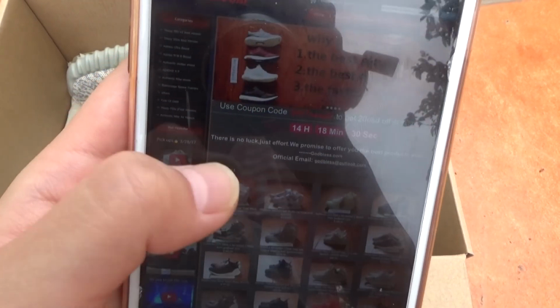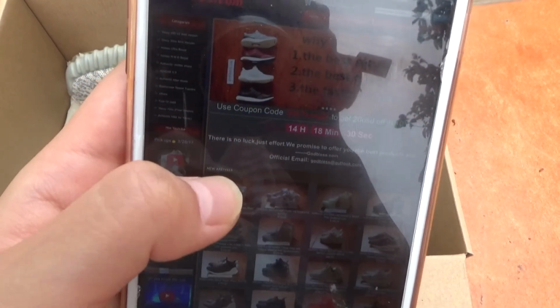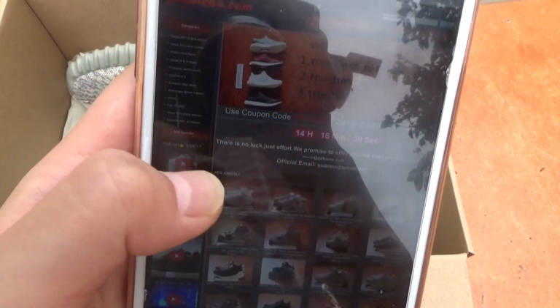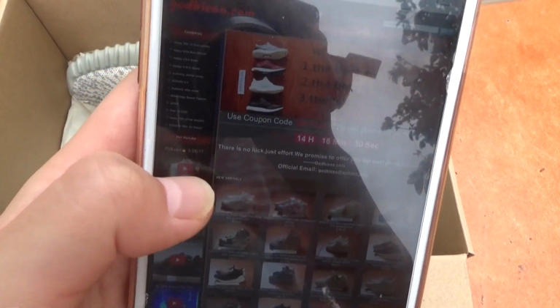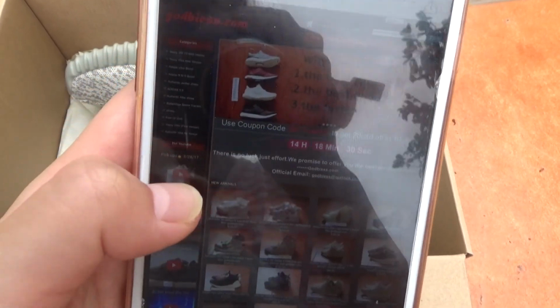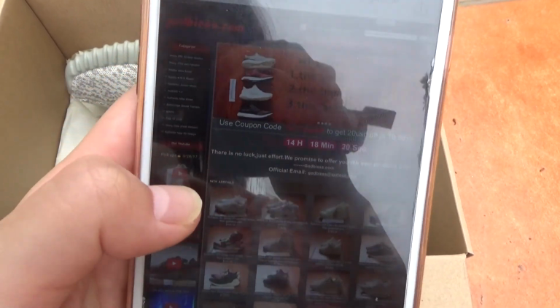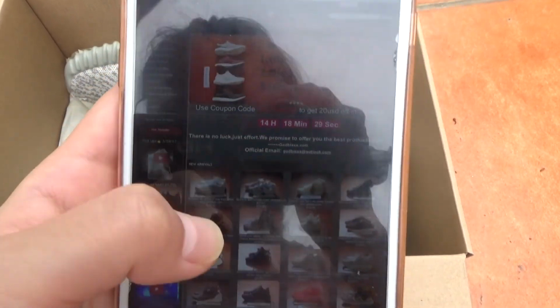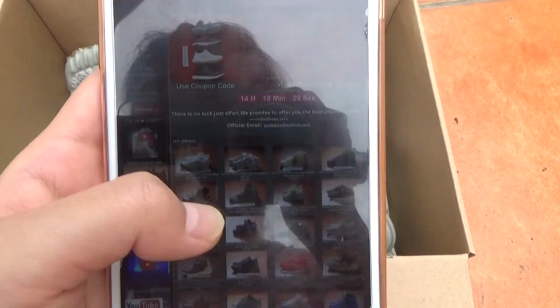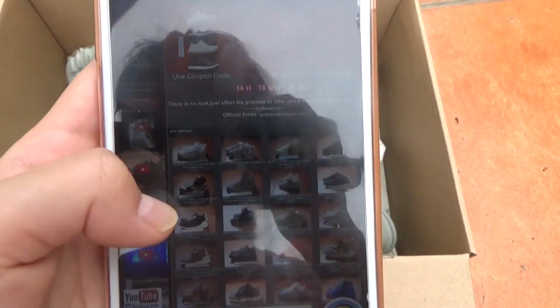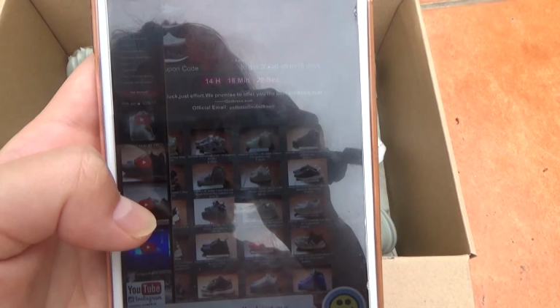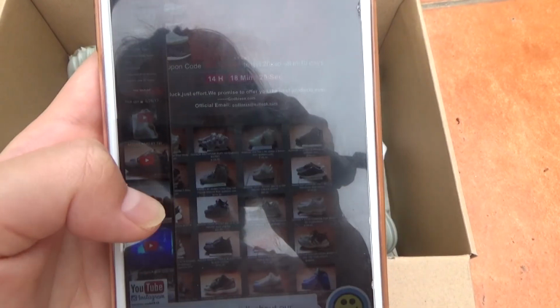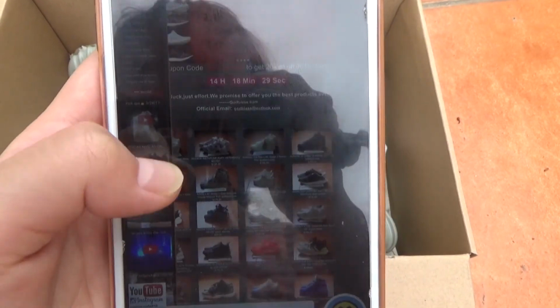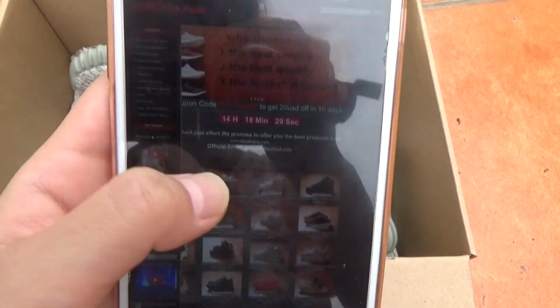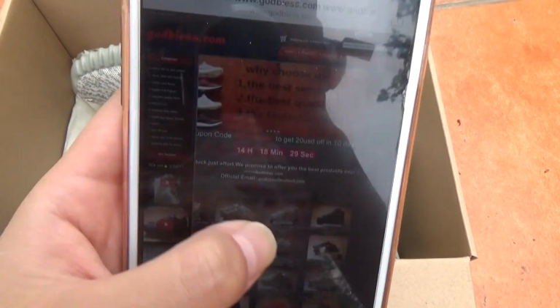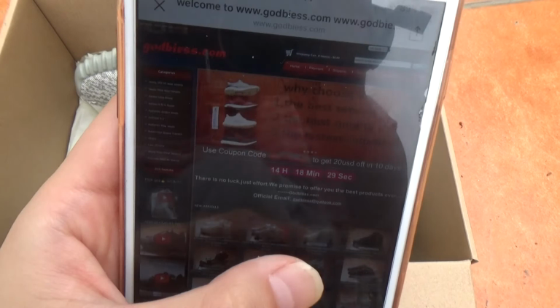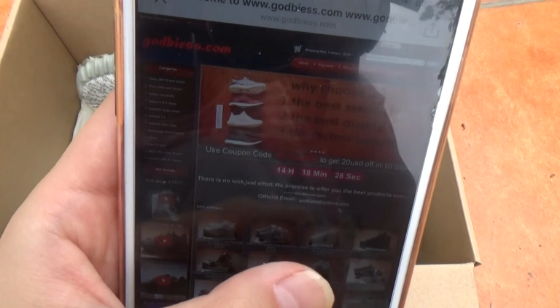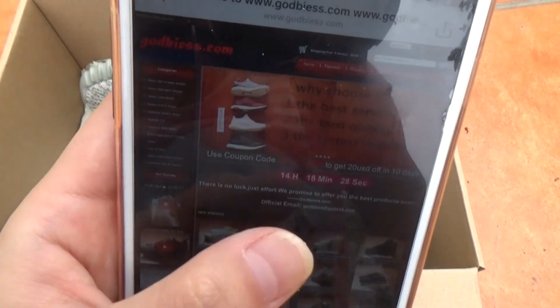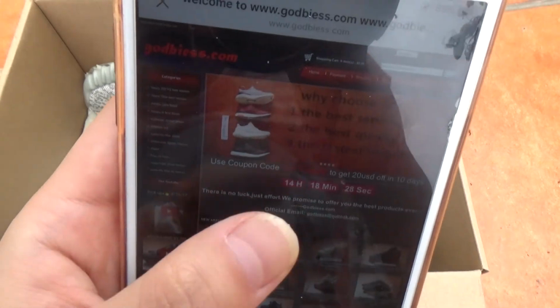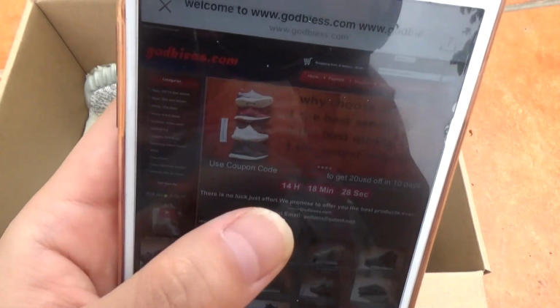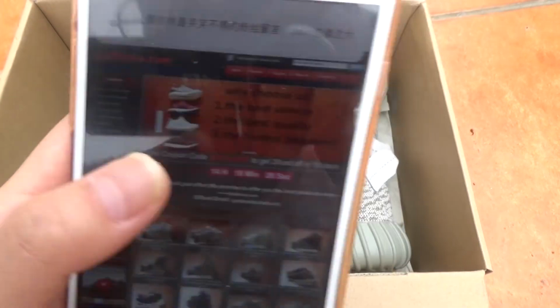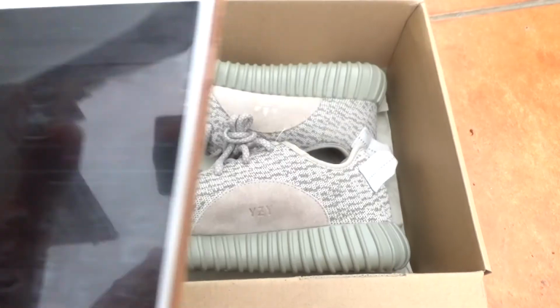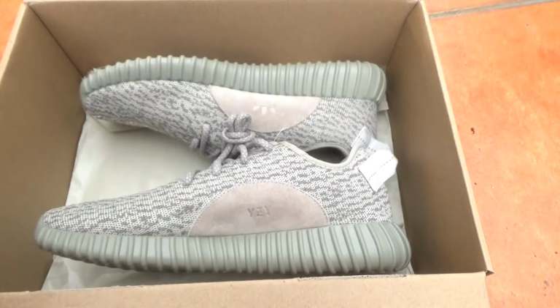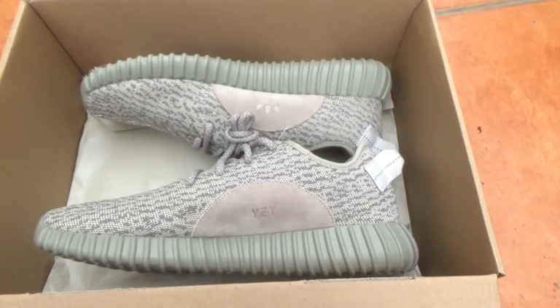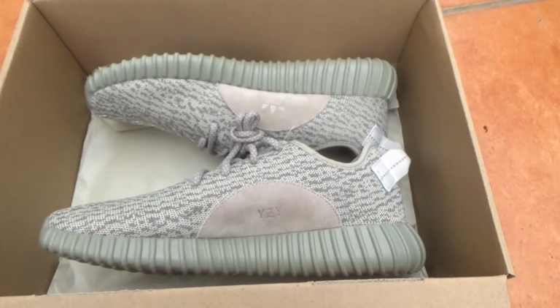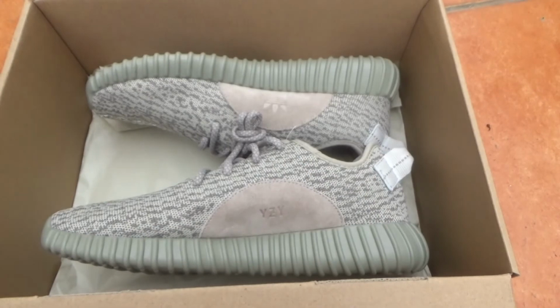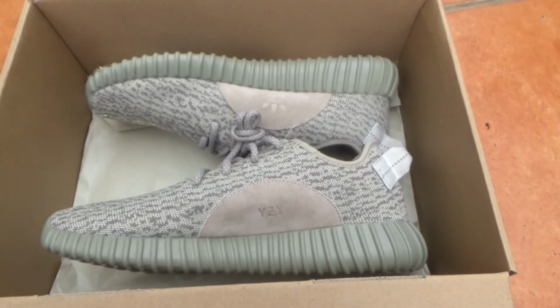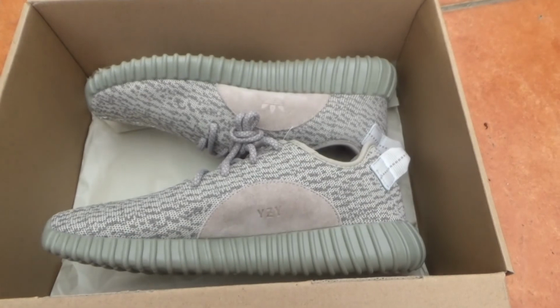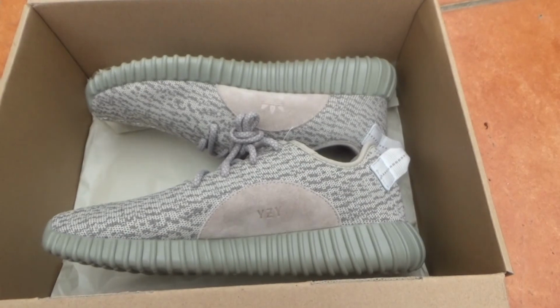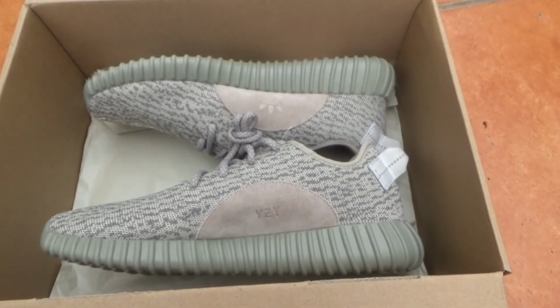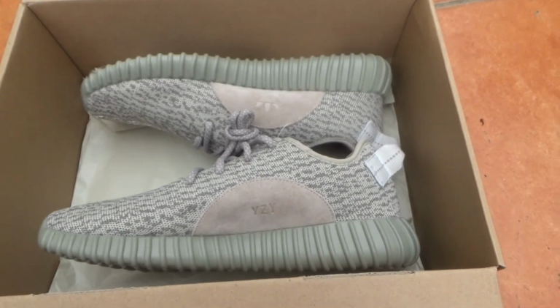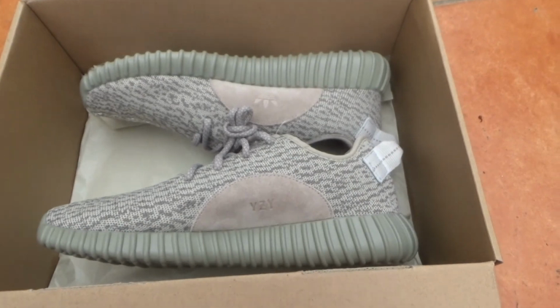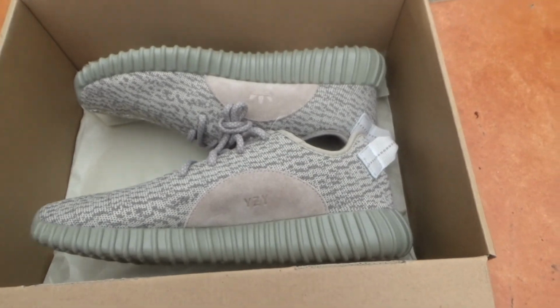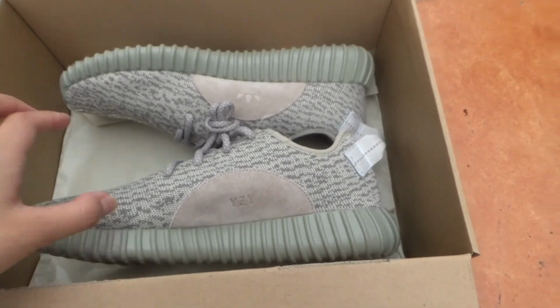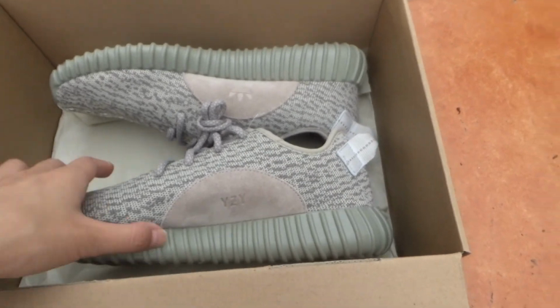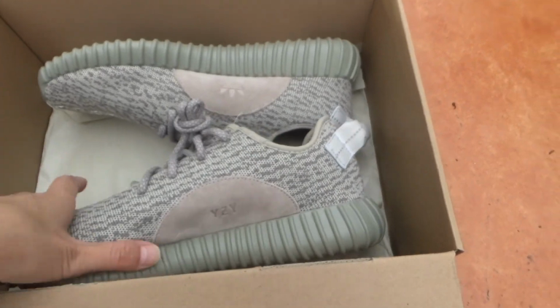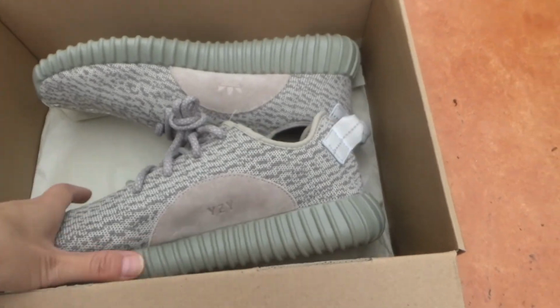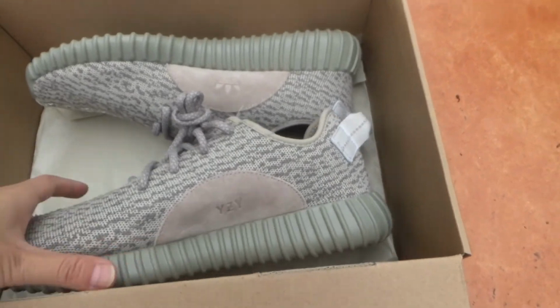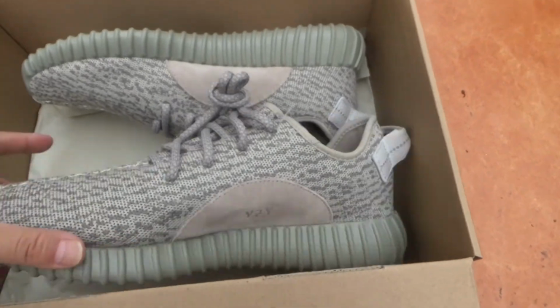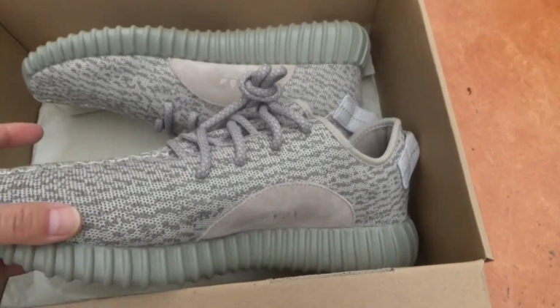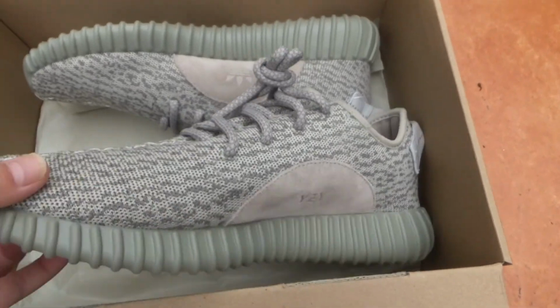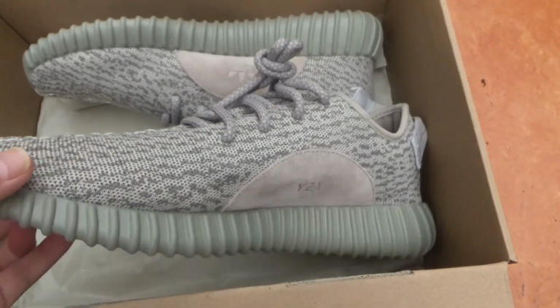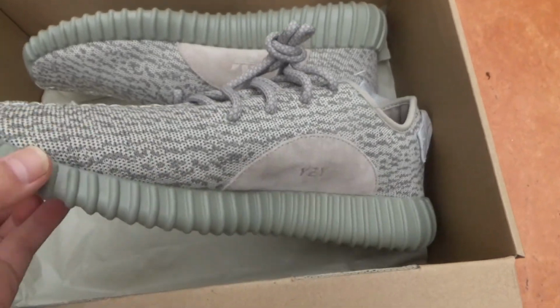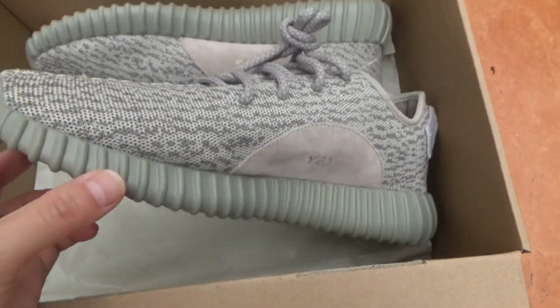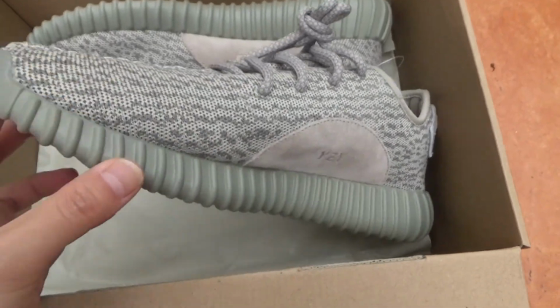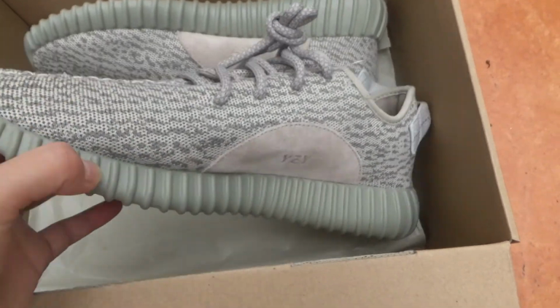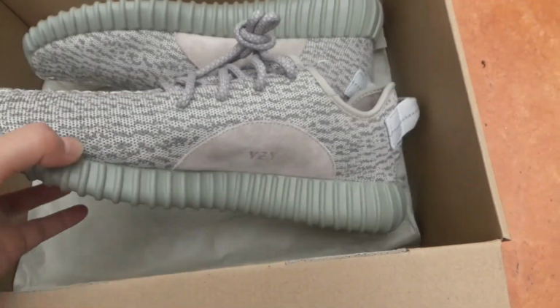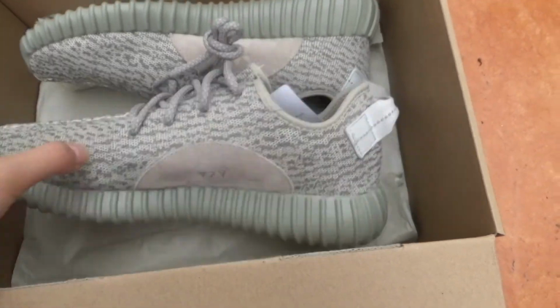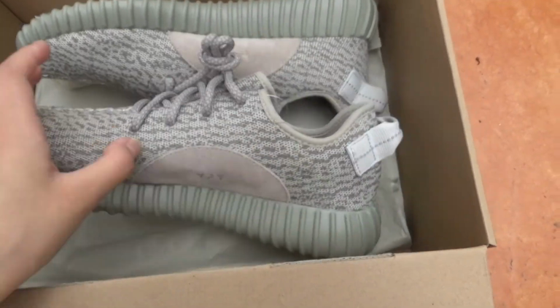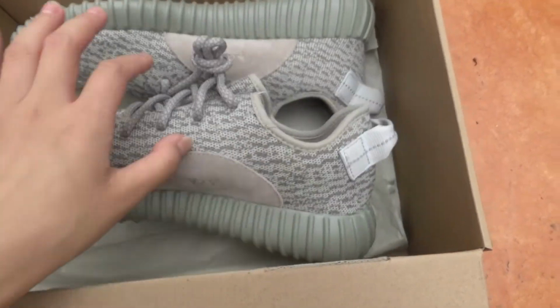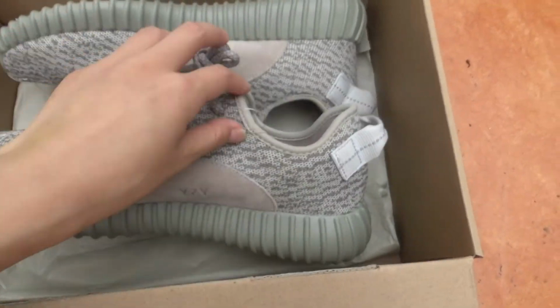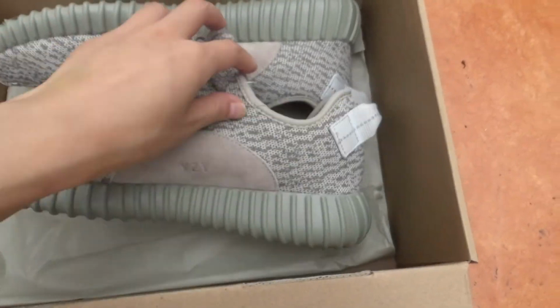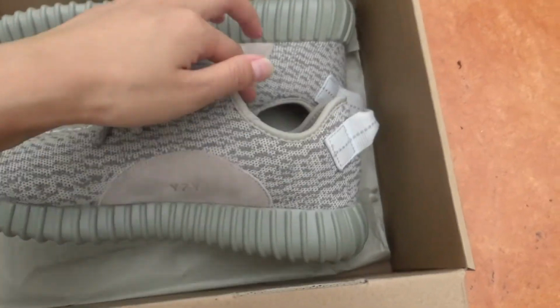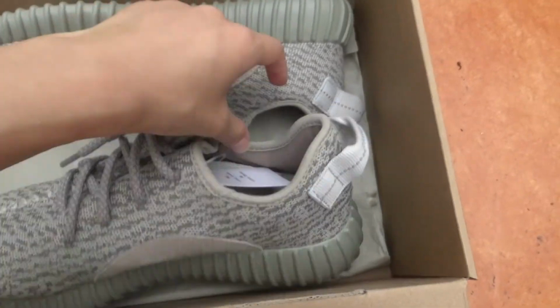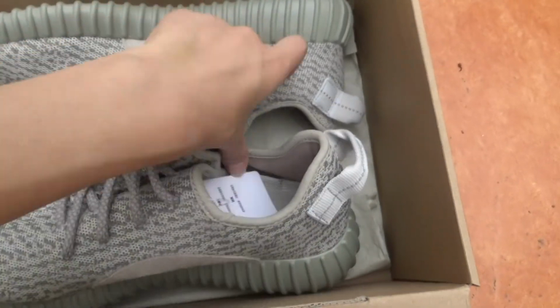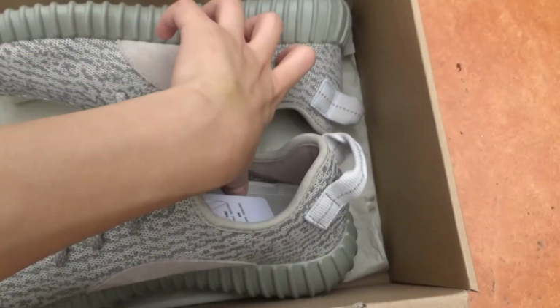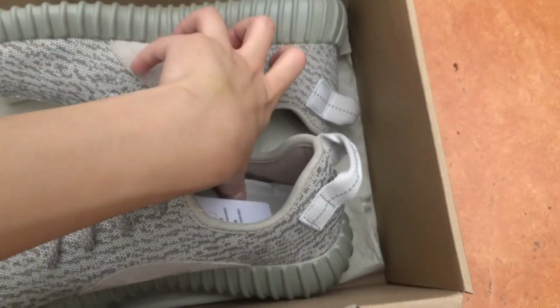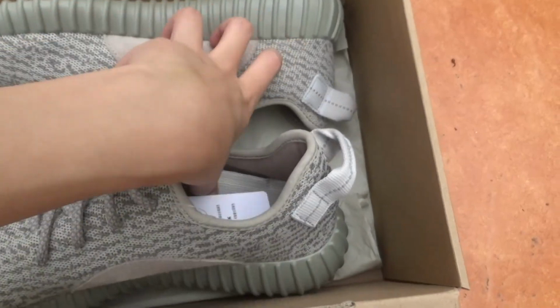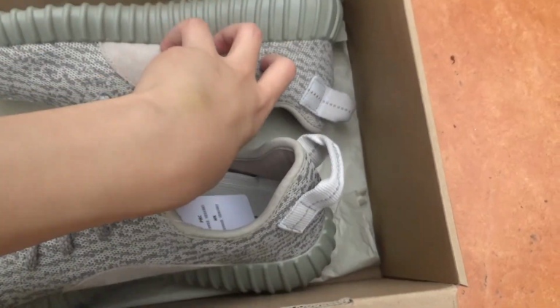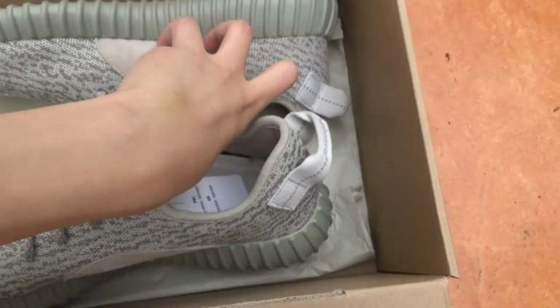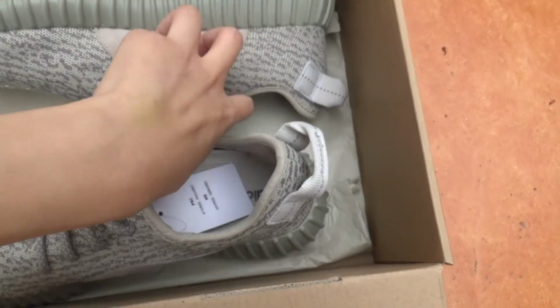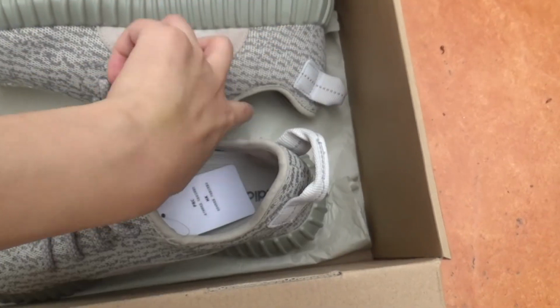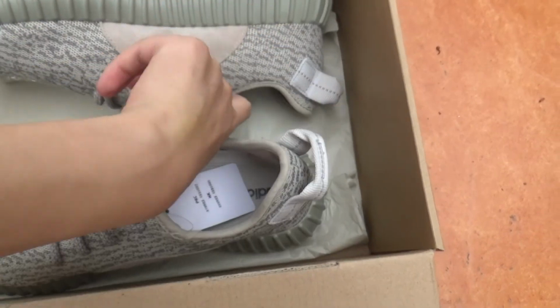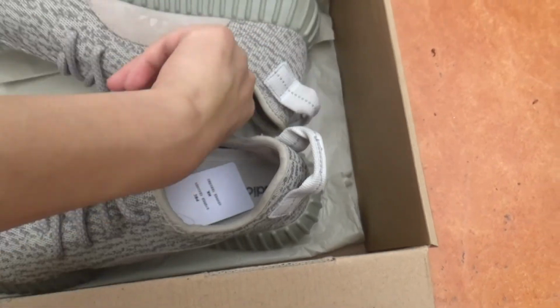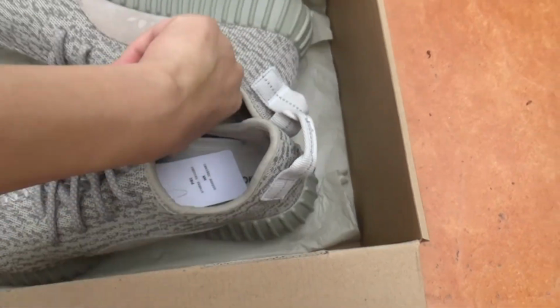So if you like sneakers, please don't miss it. Now let's check the details of it.